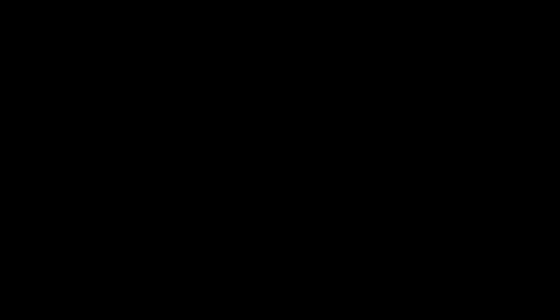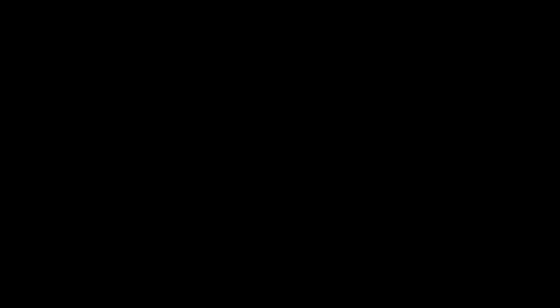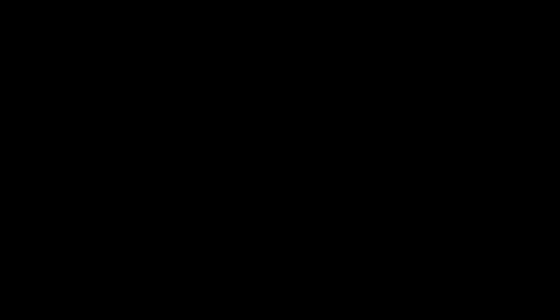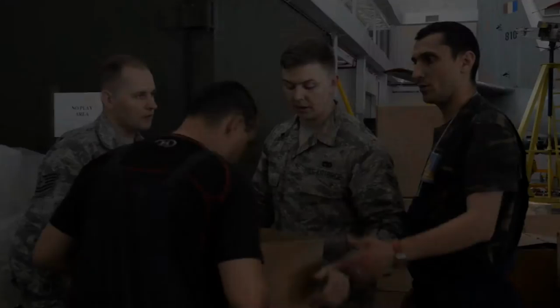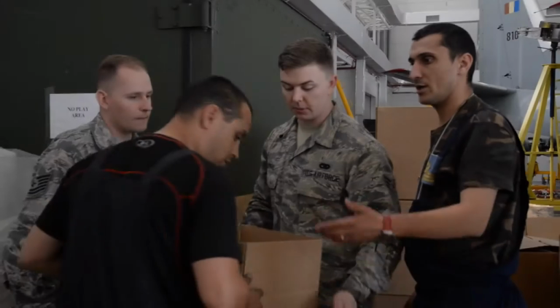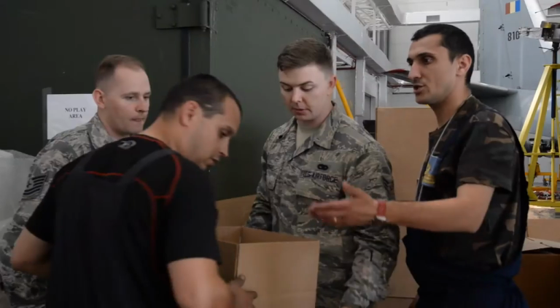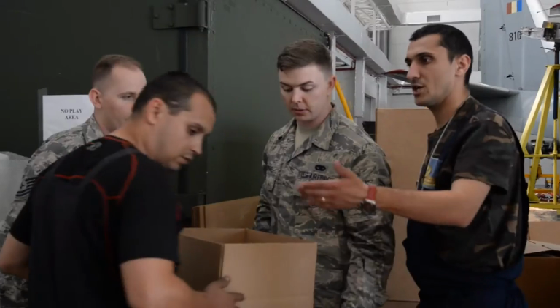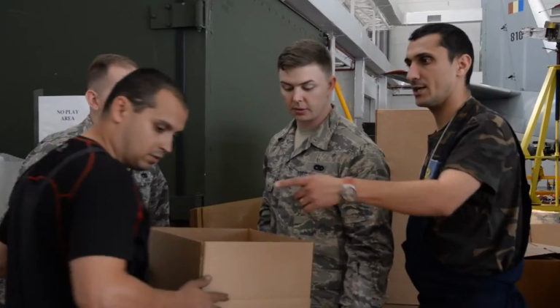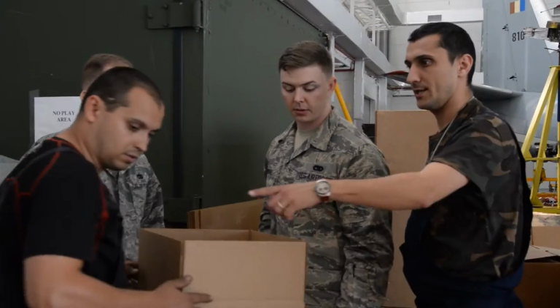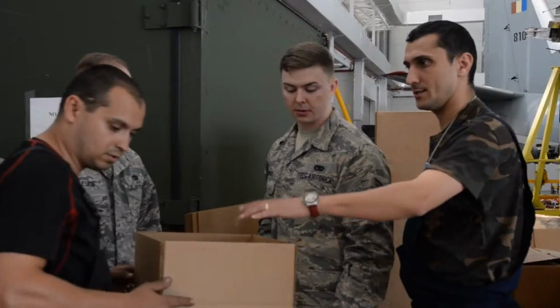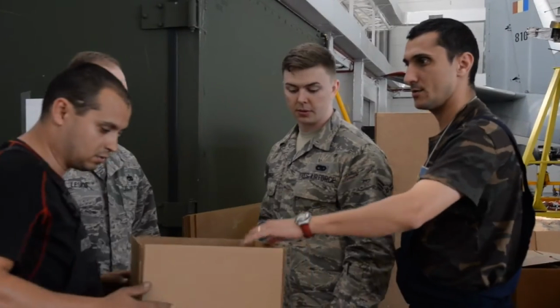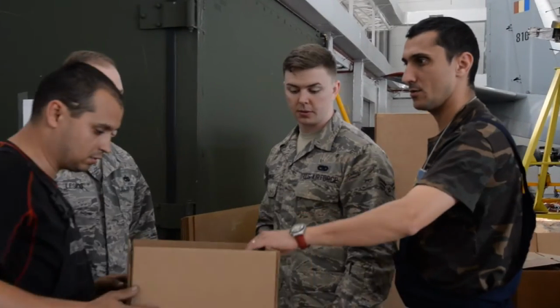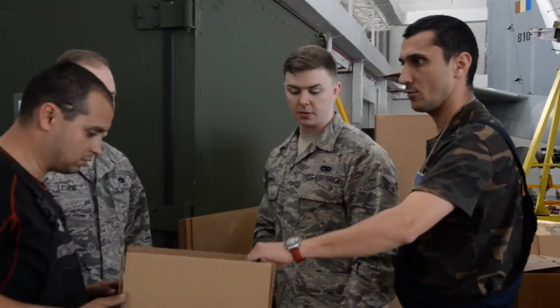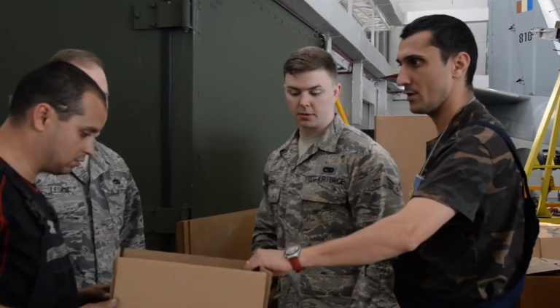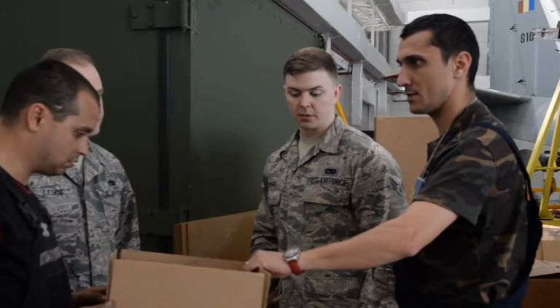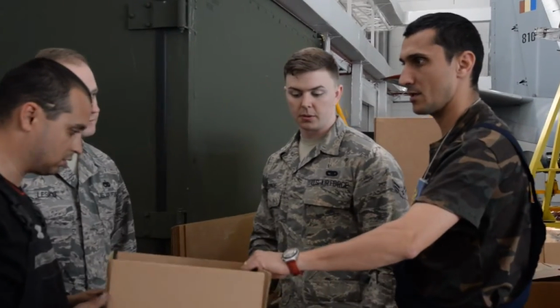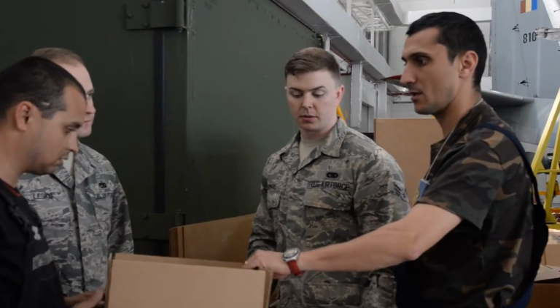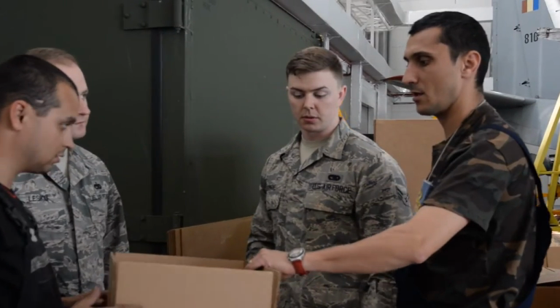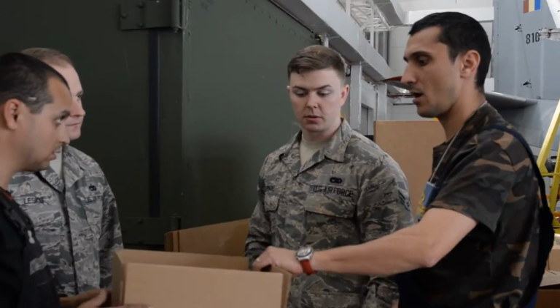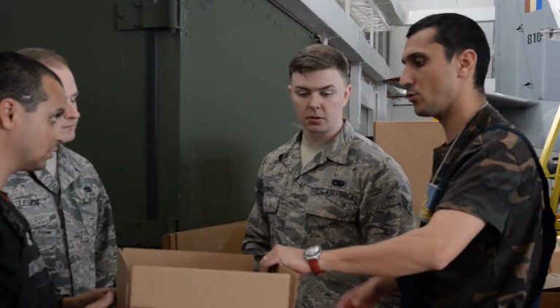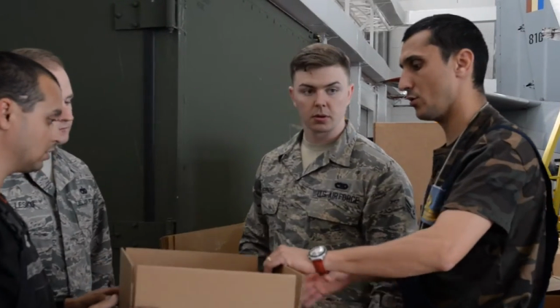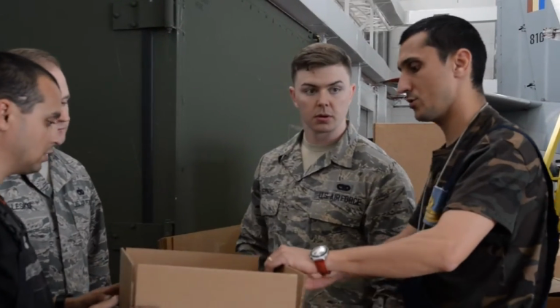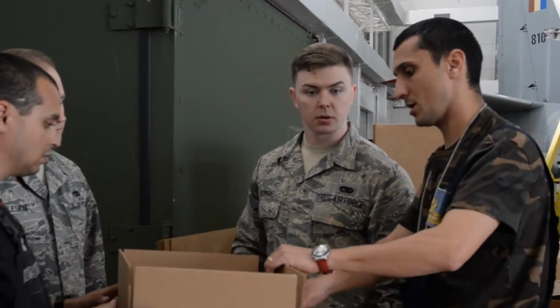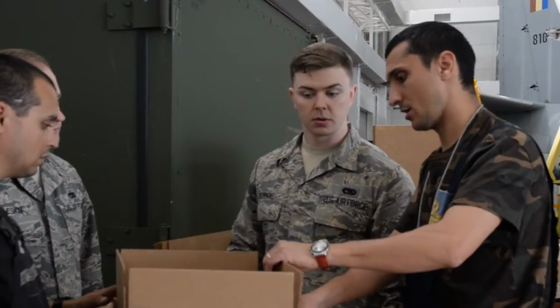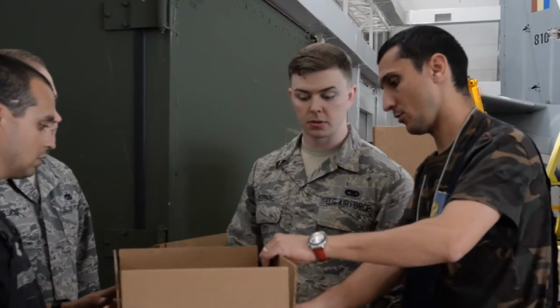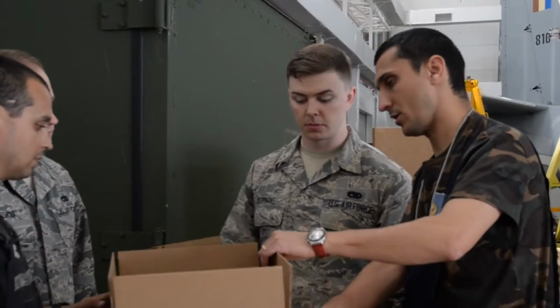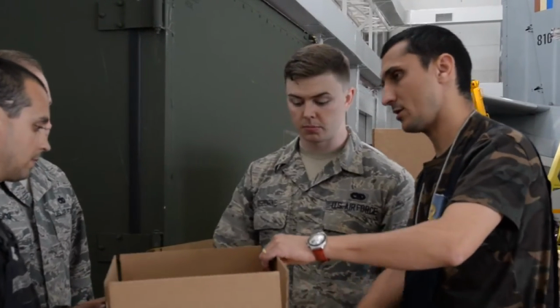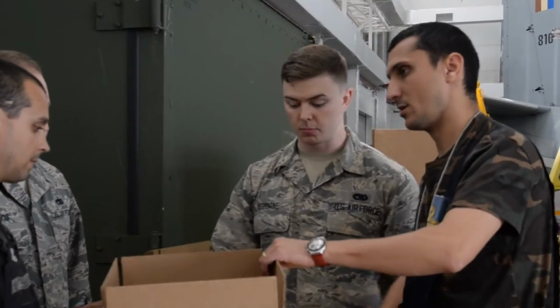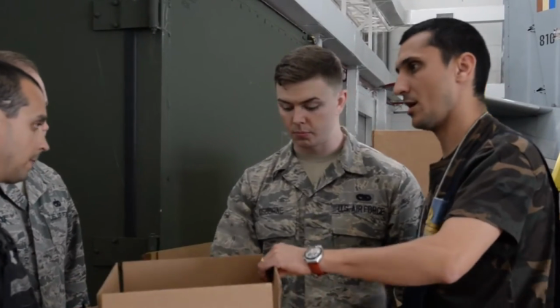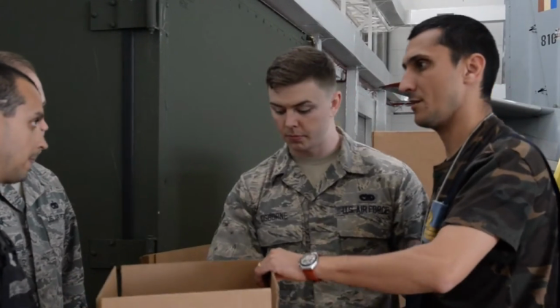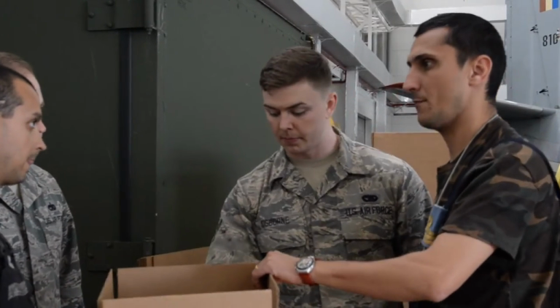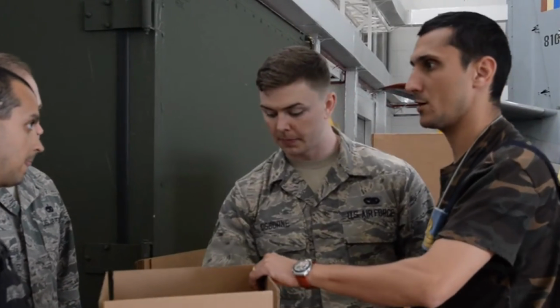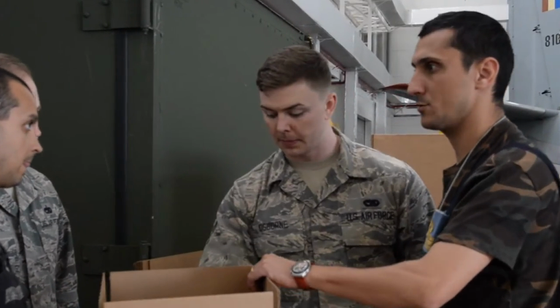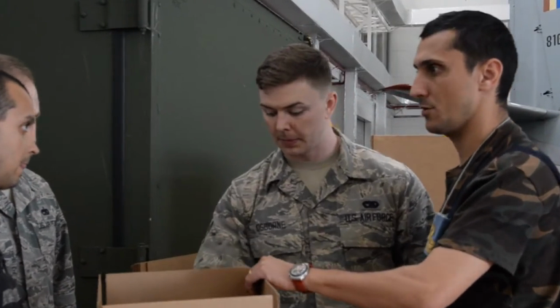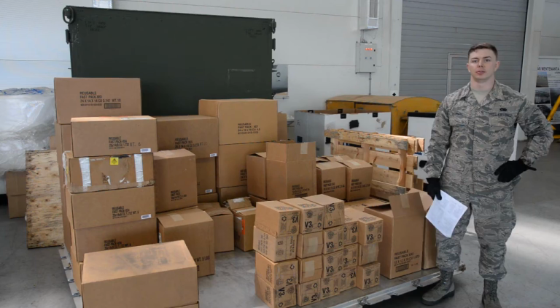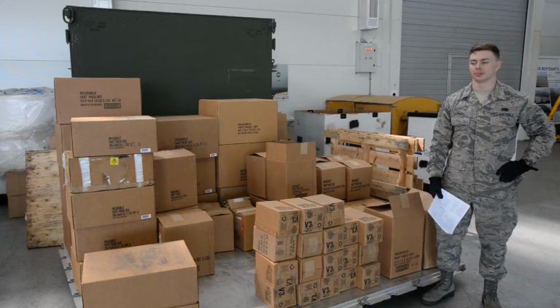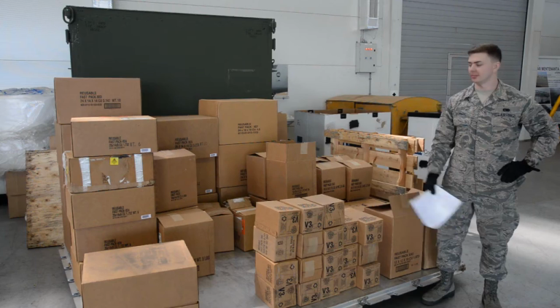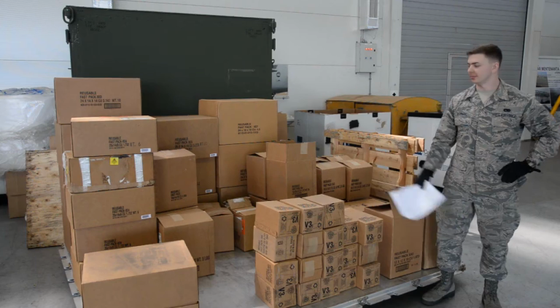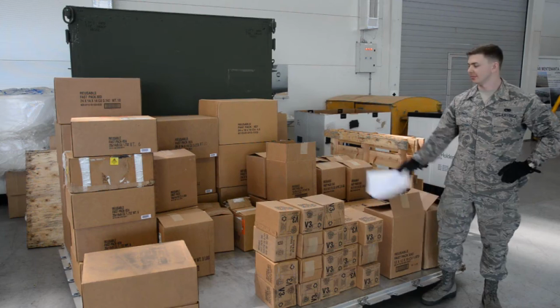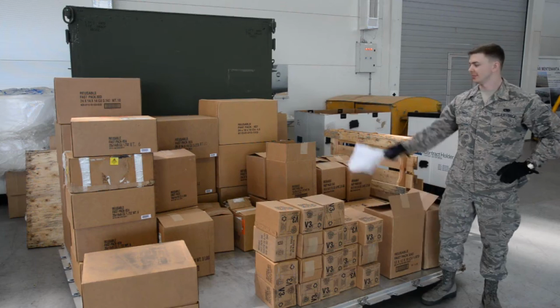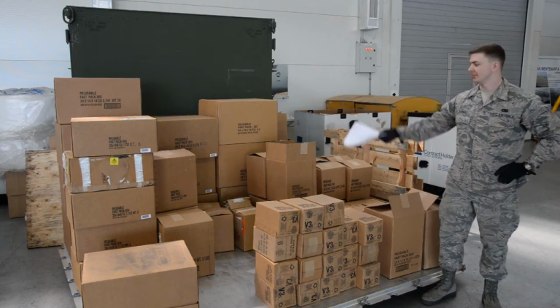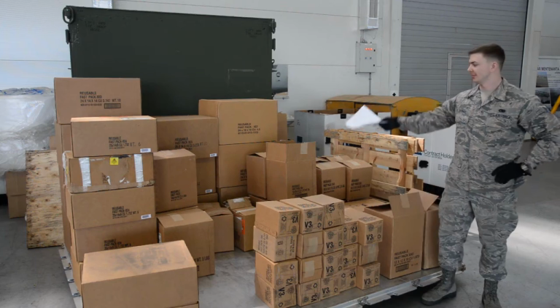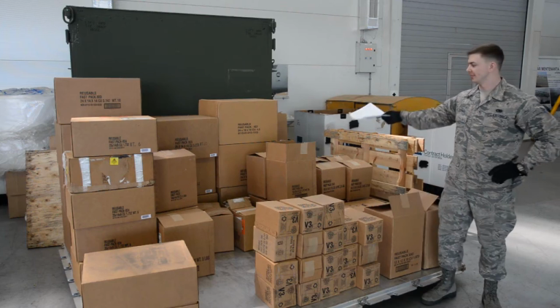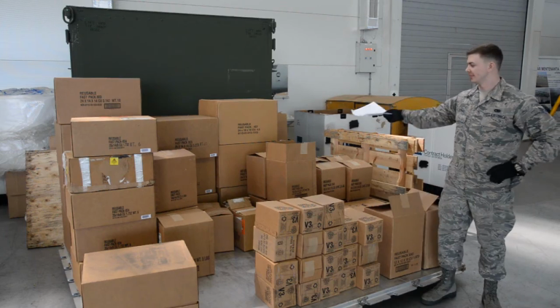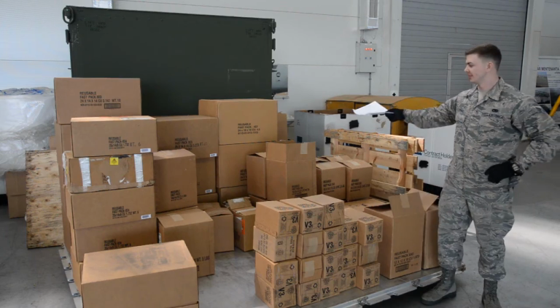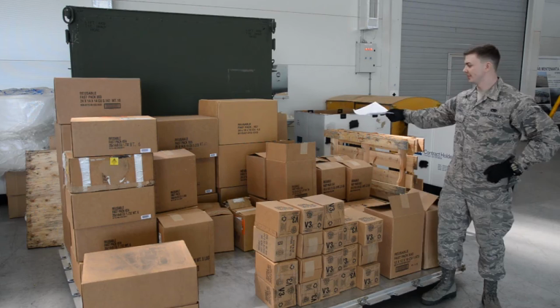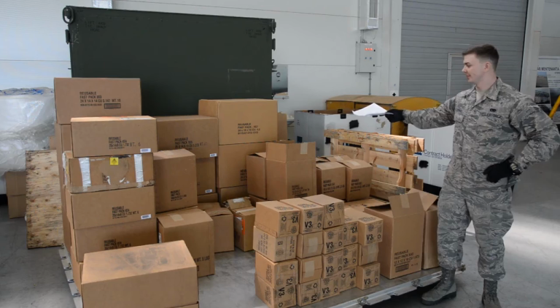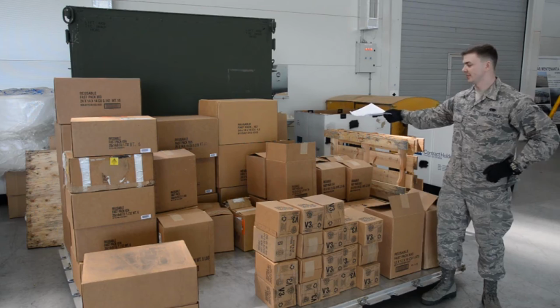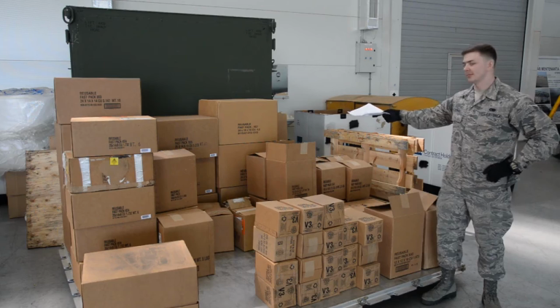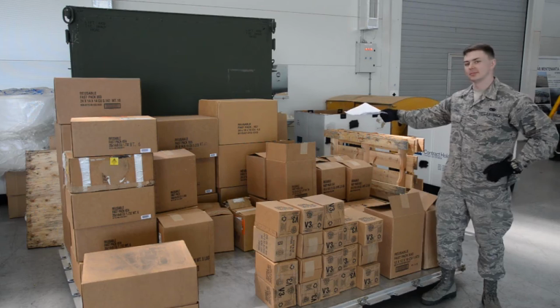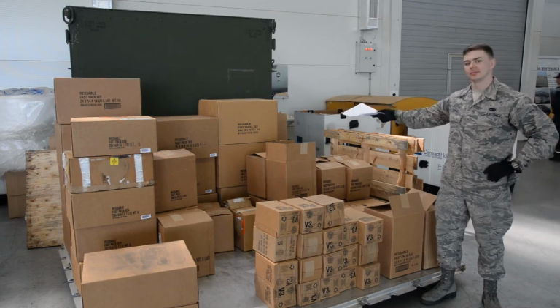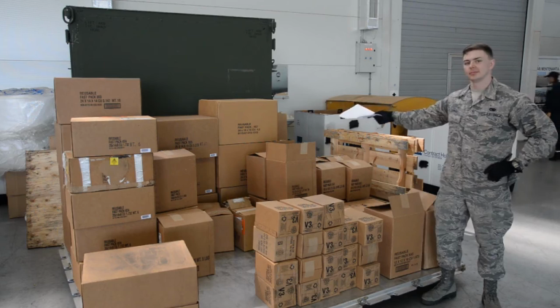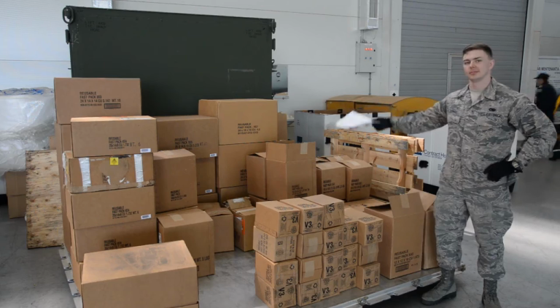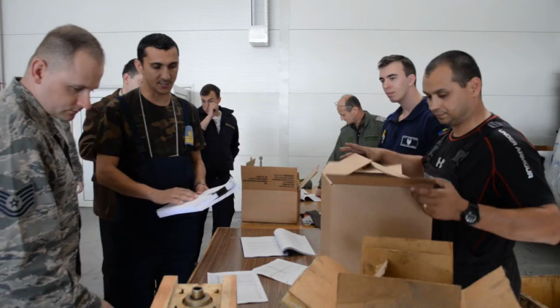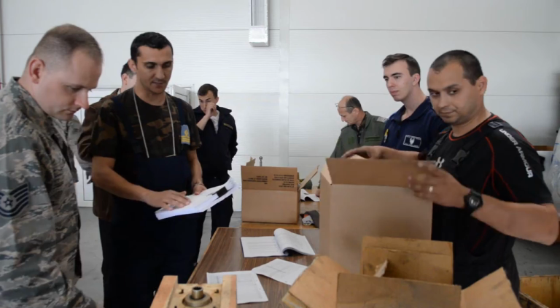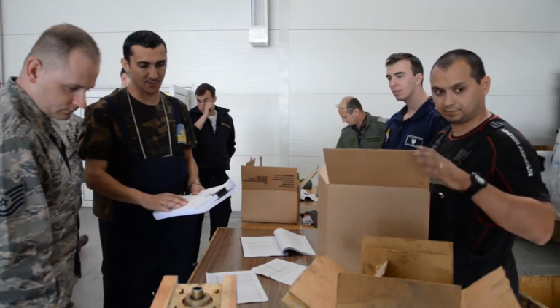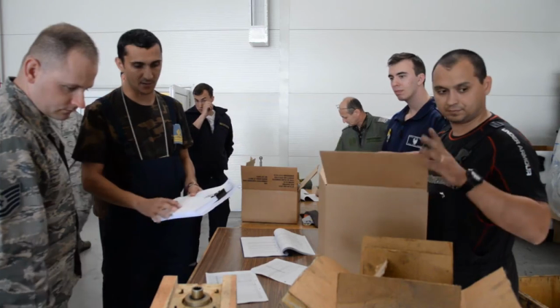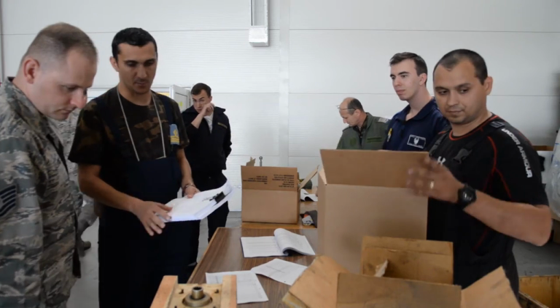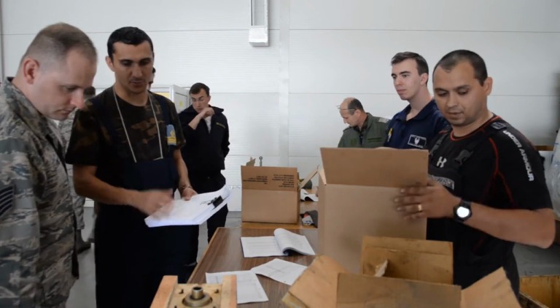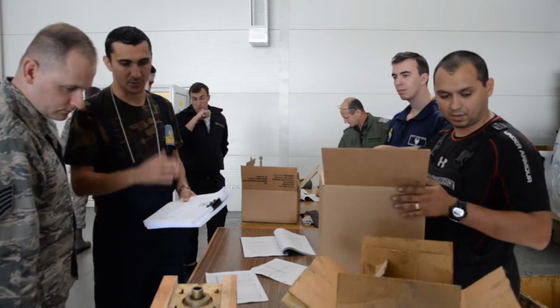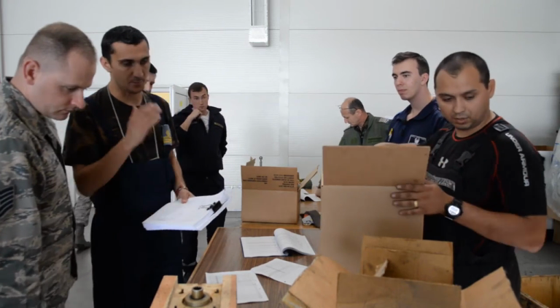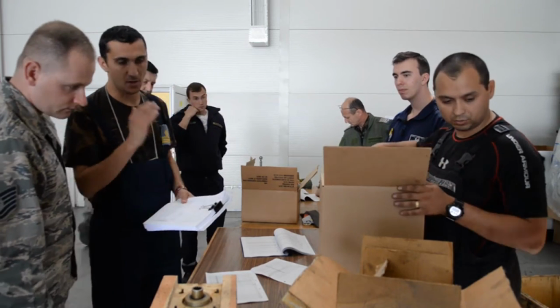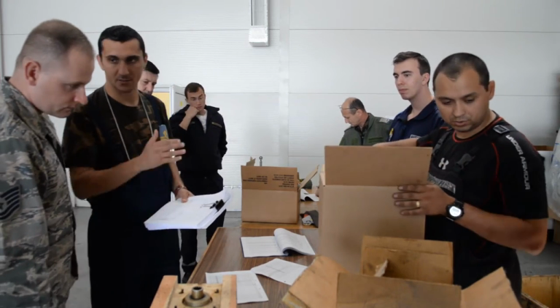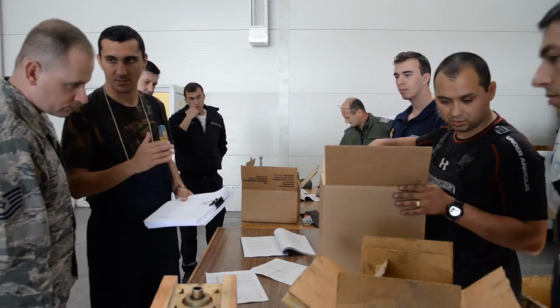I'm A1C Osborne. I work in TMO outbound cargo, and this is just some of the equipment that we're helping the Romanians send back to the States.